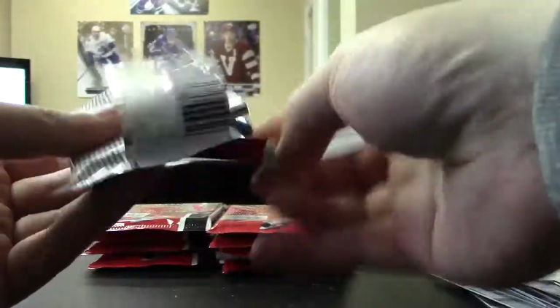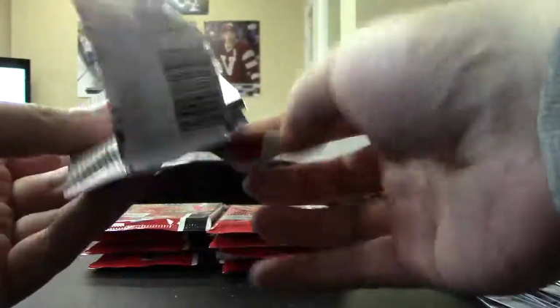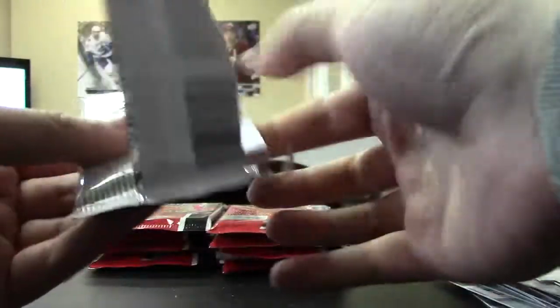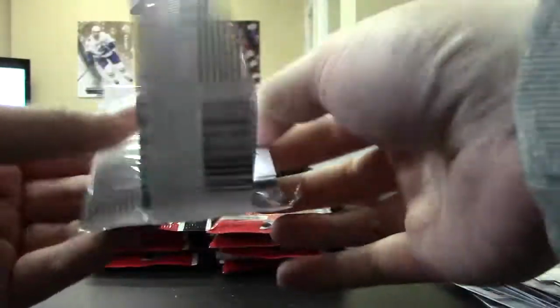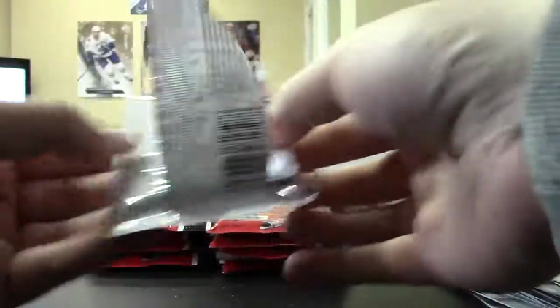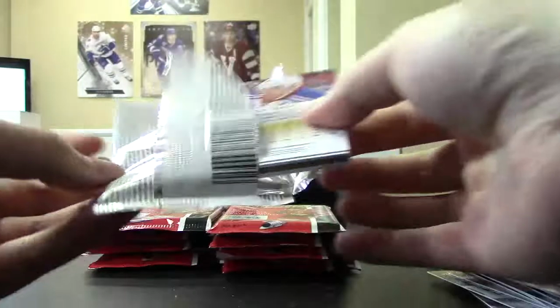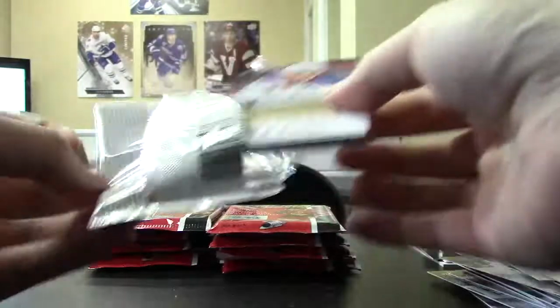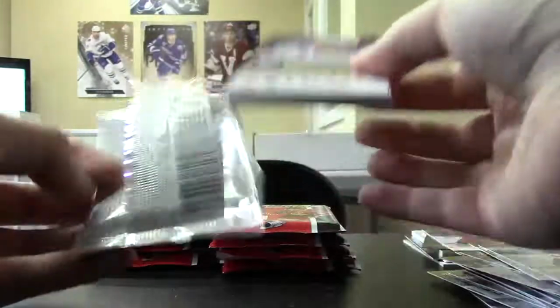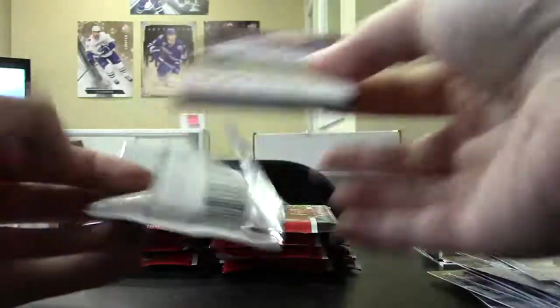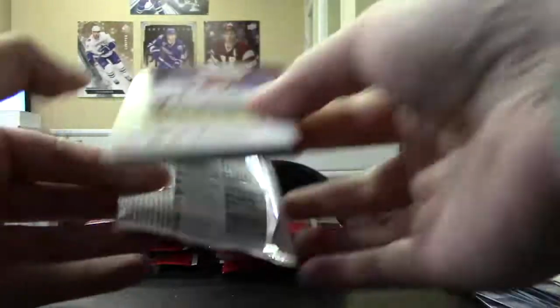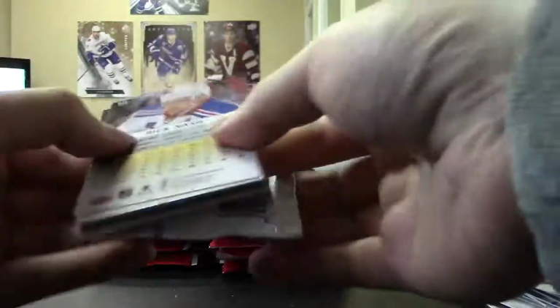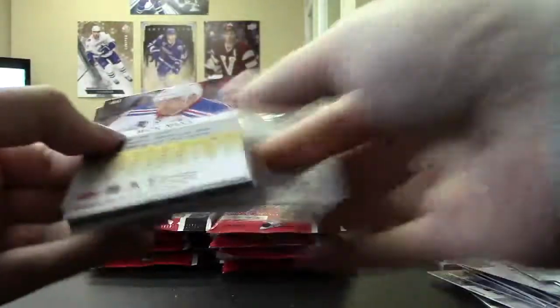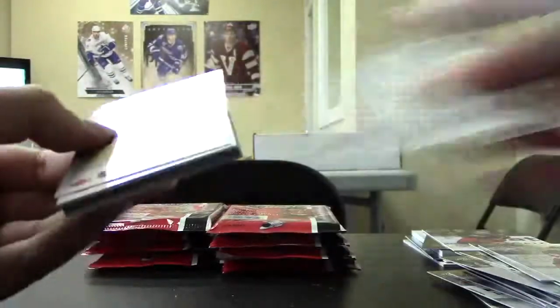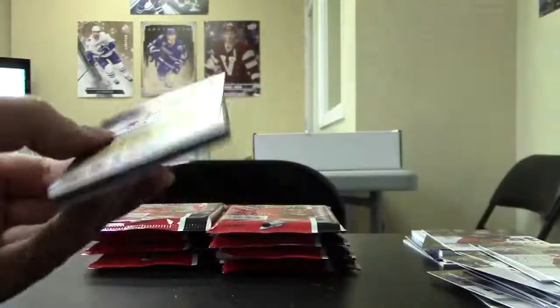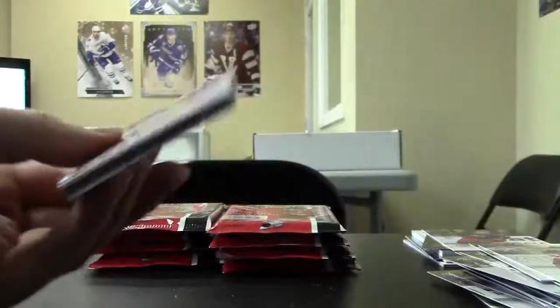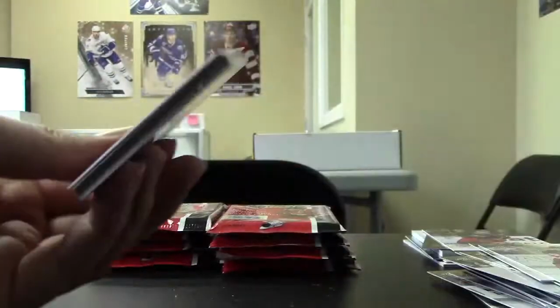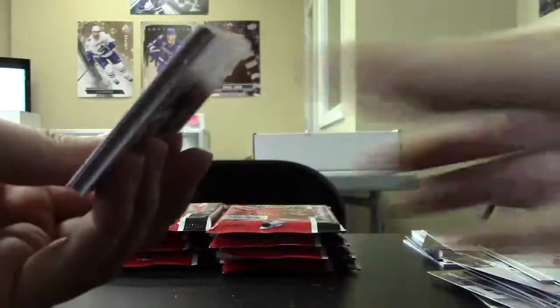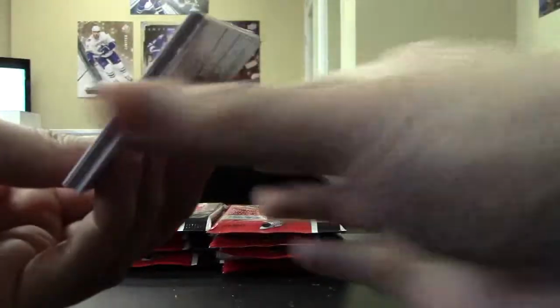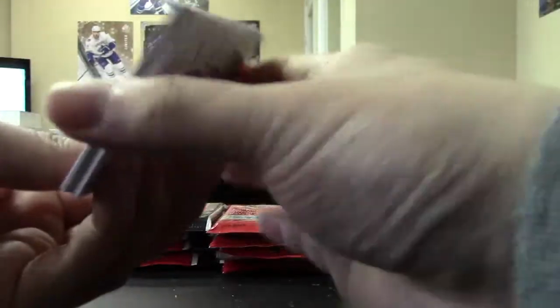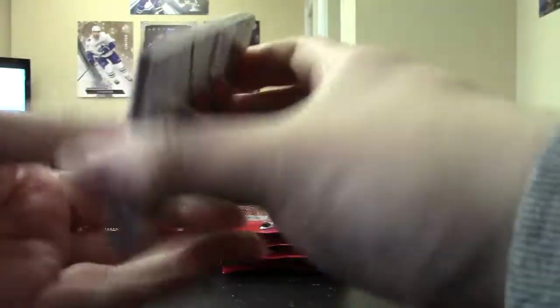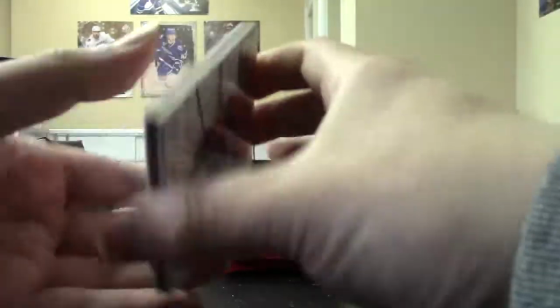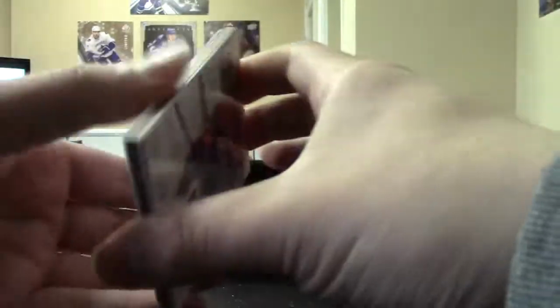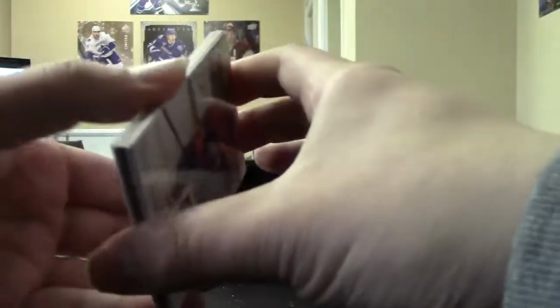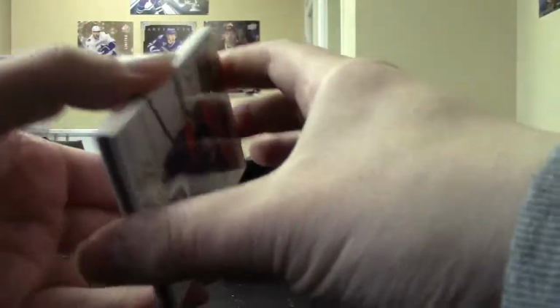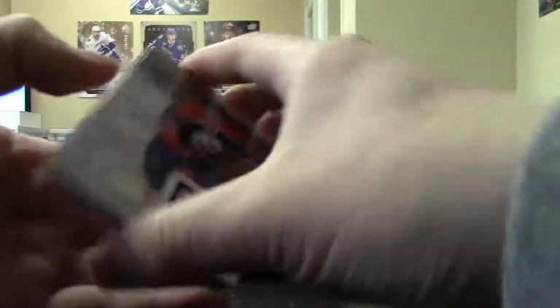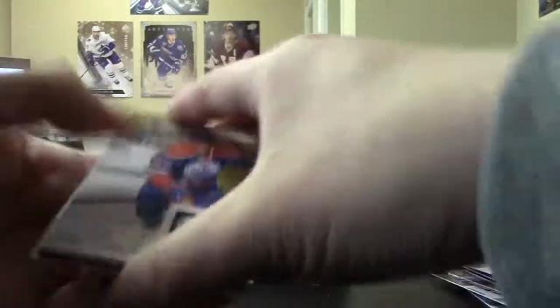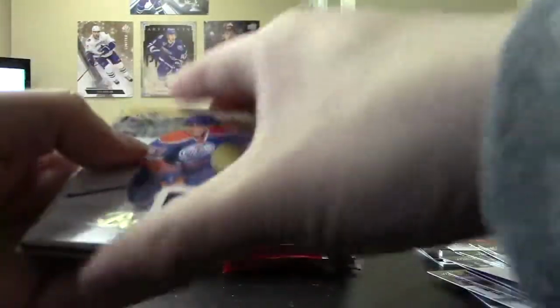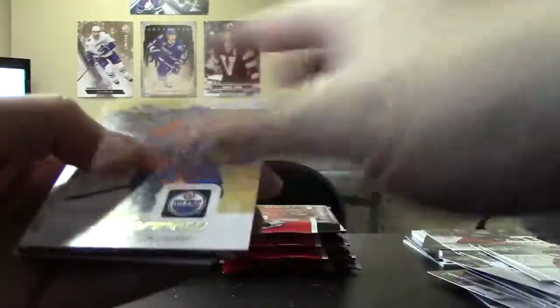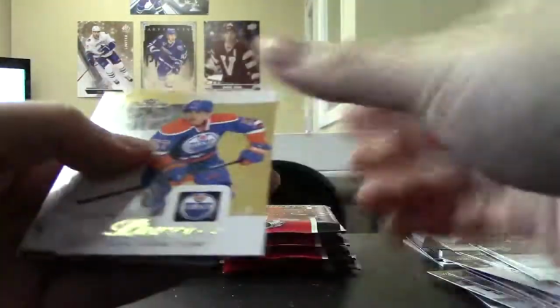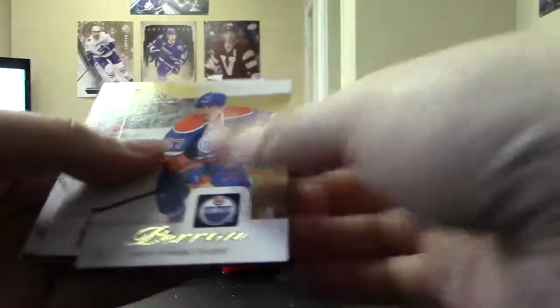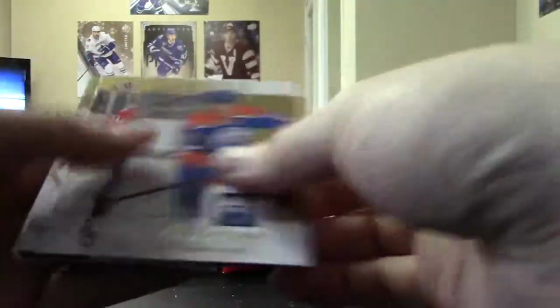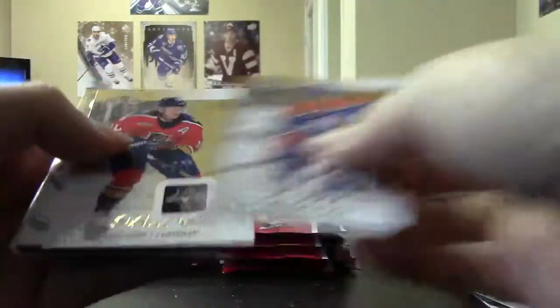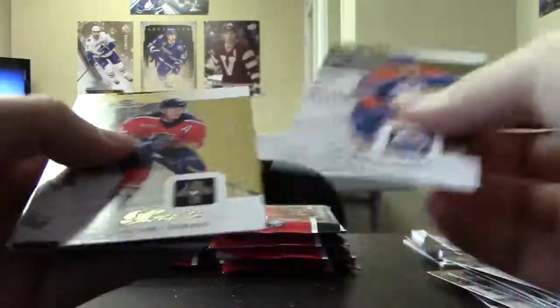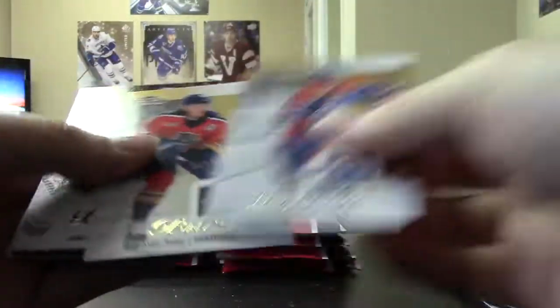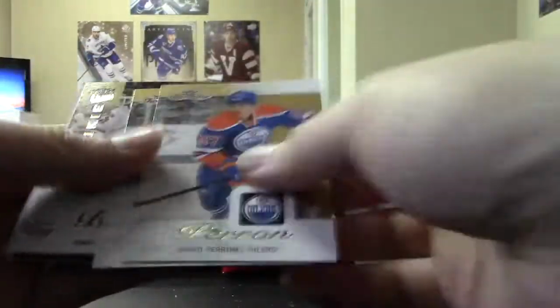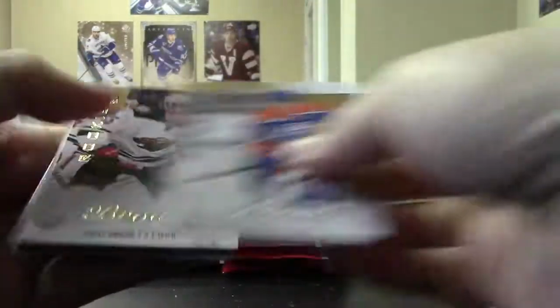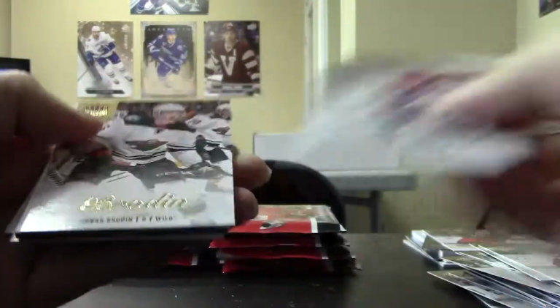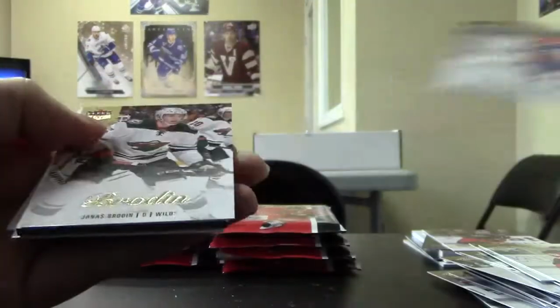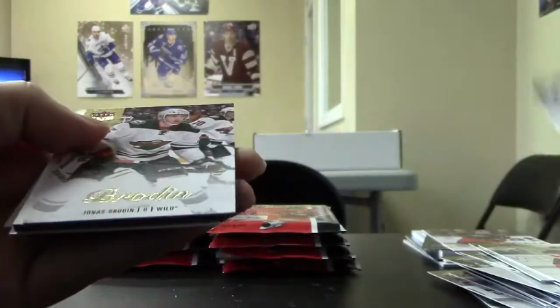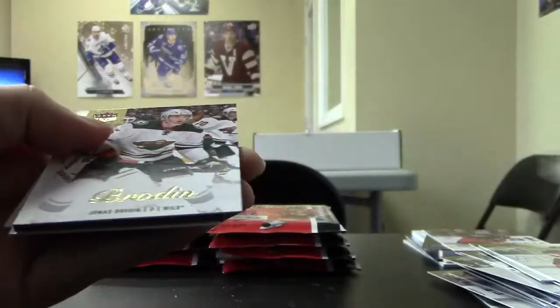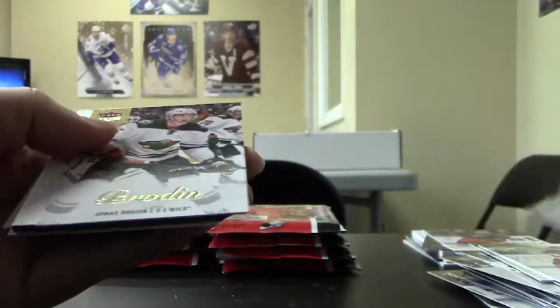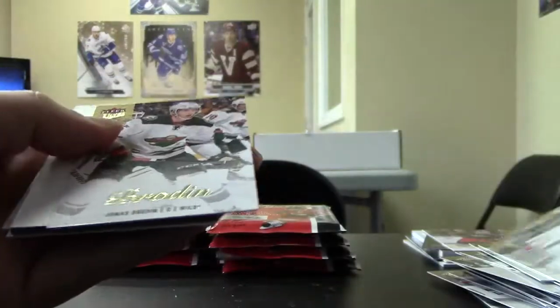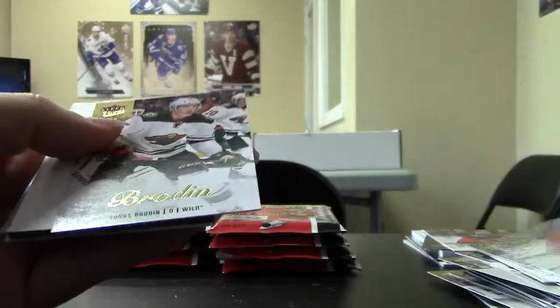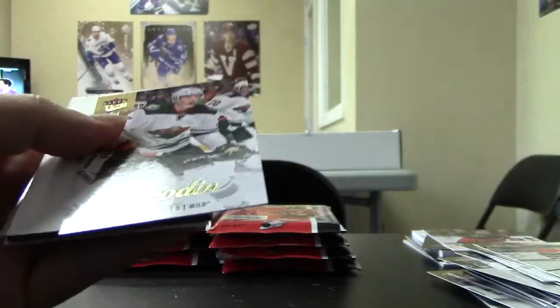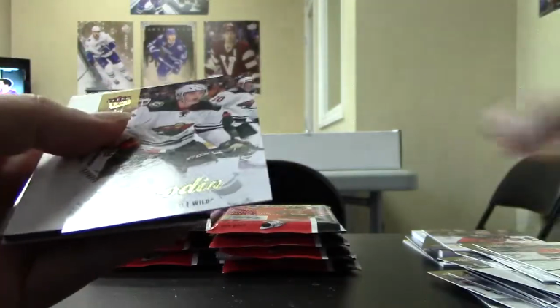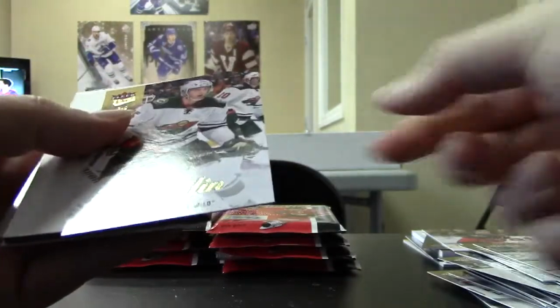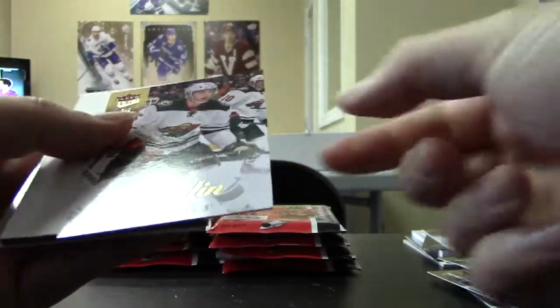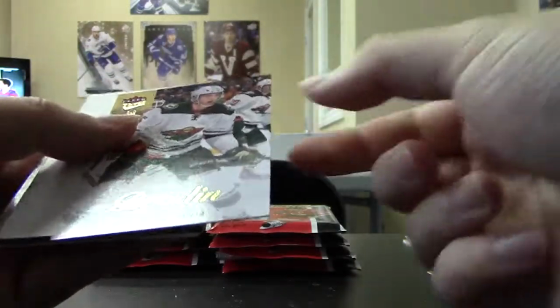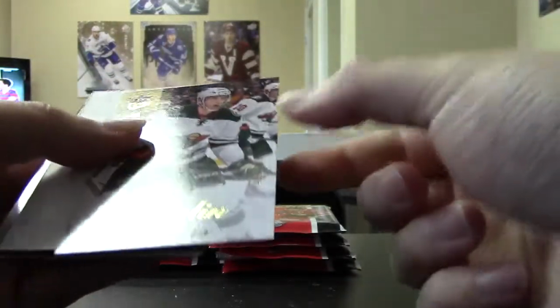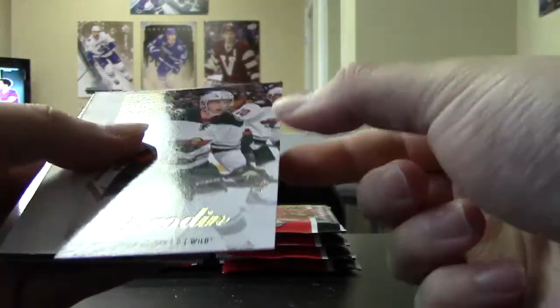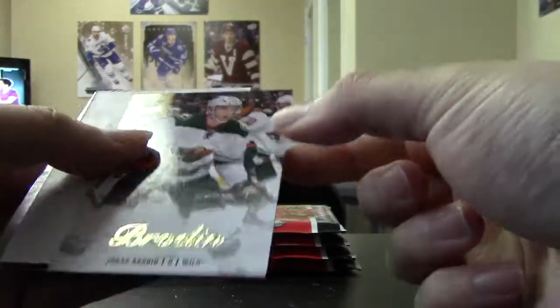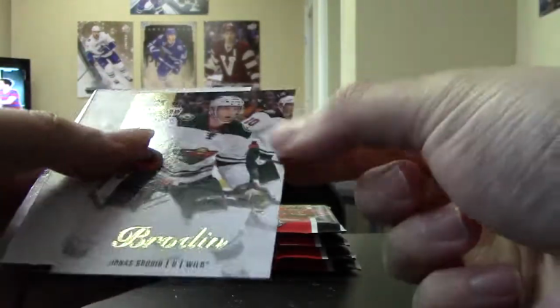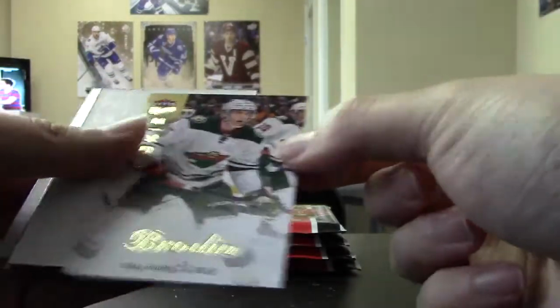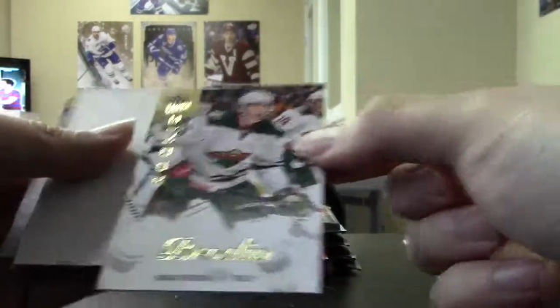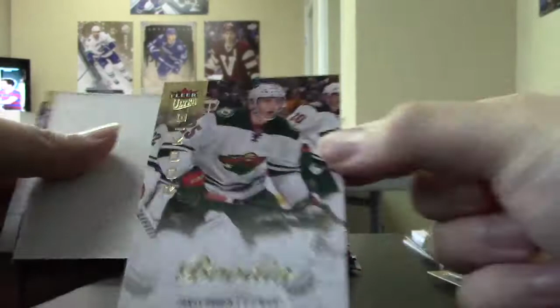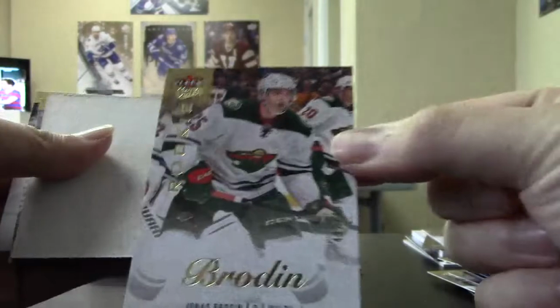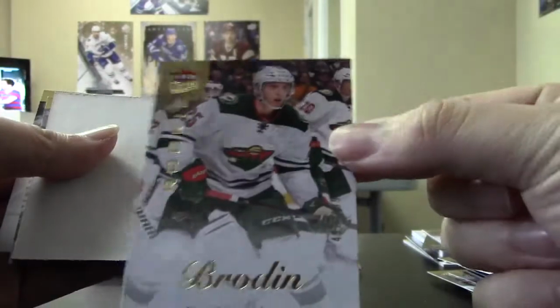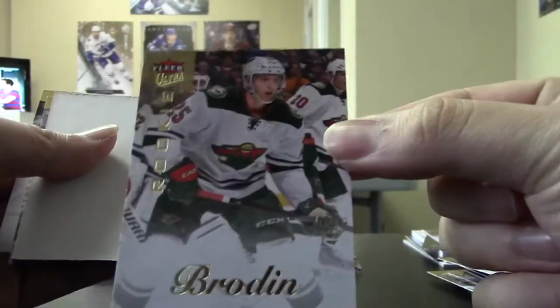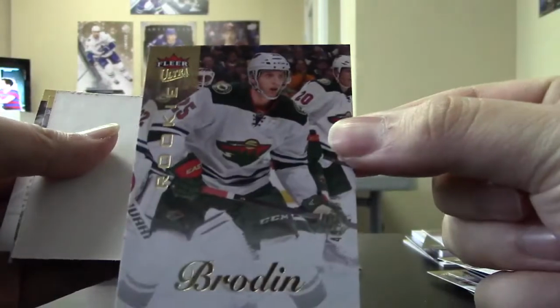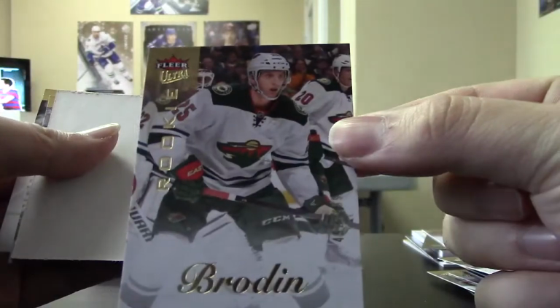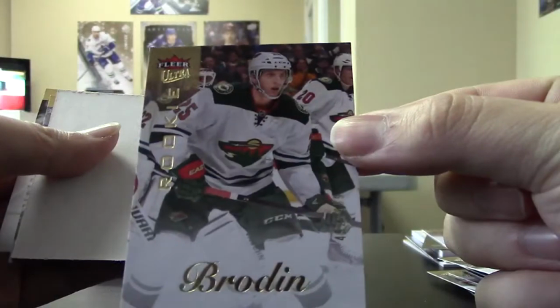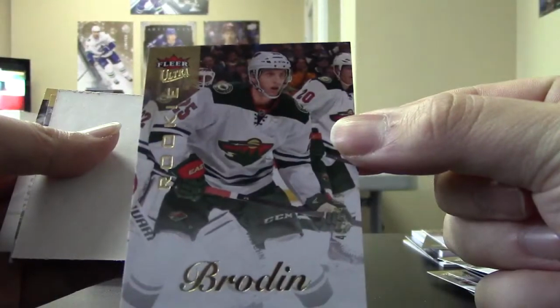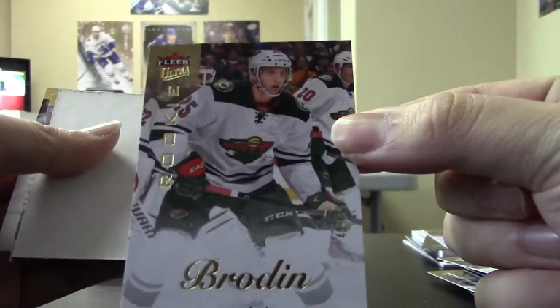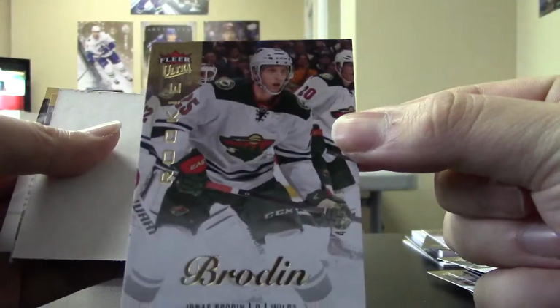This pack feels heavy. Decoy. Jonas Brodin, ultra rookie out of 499.